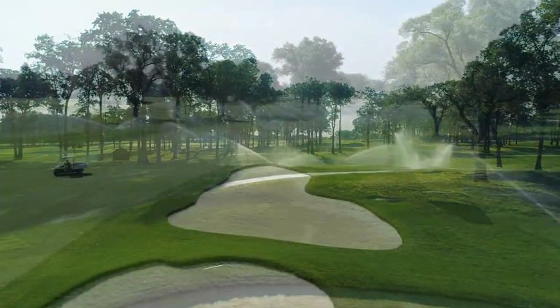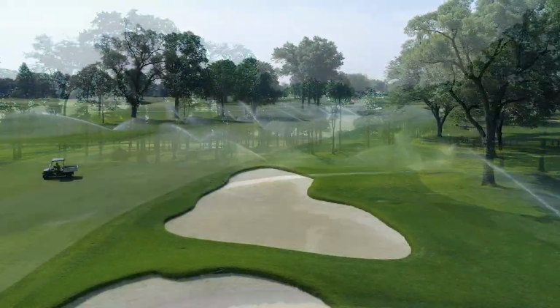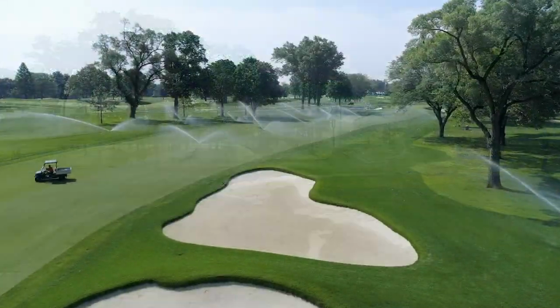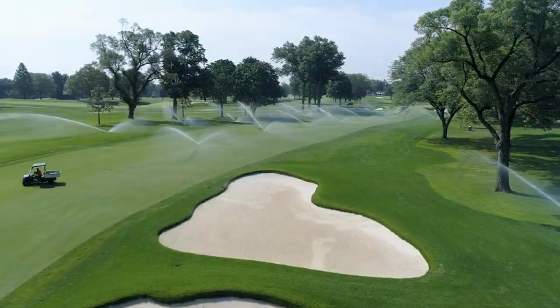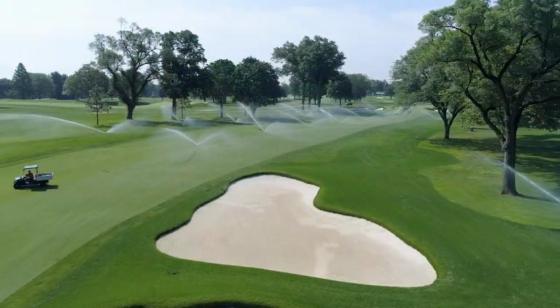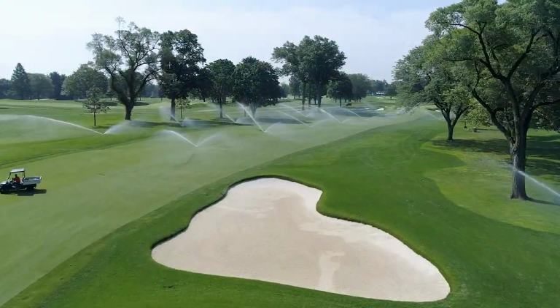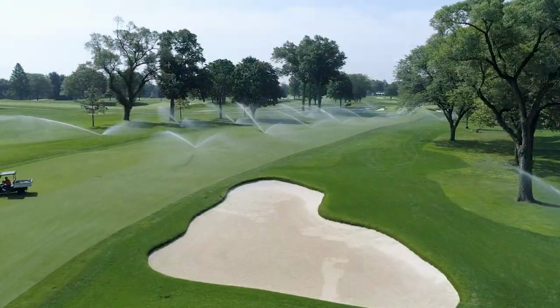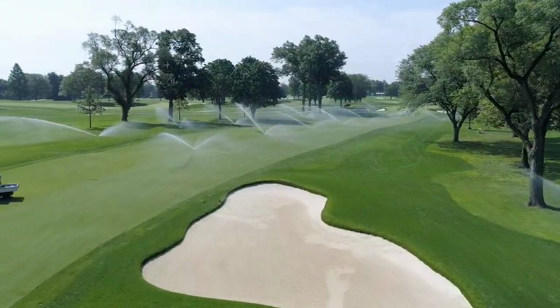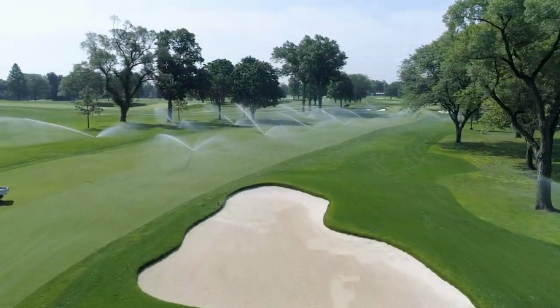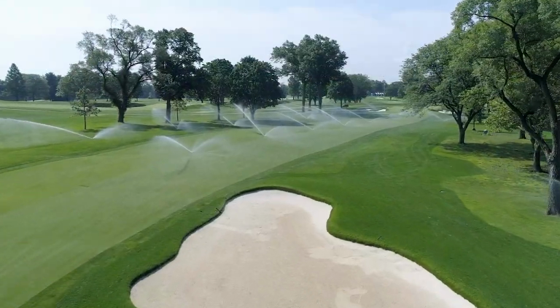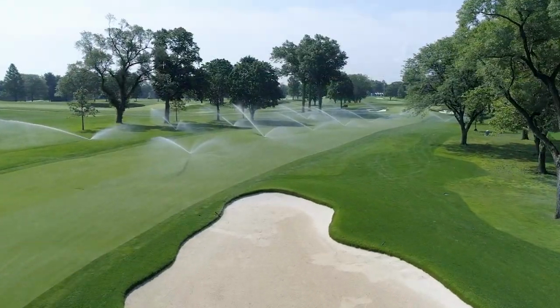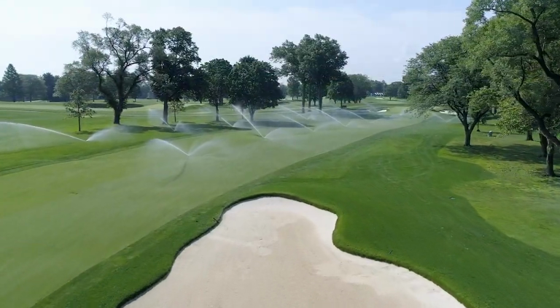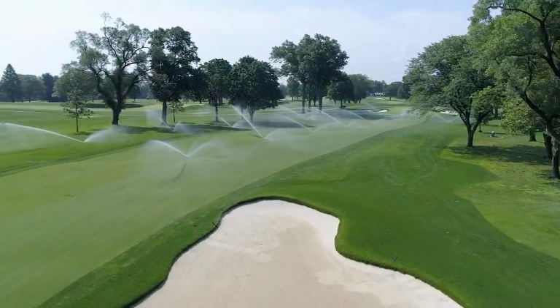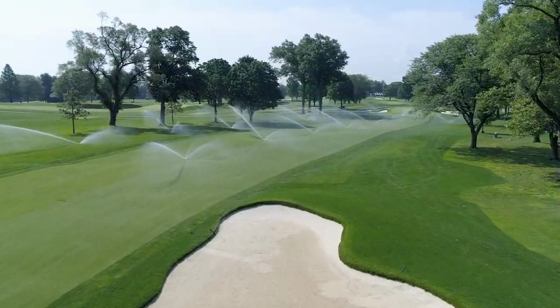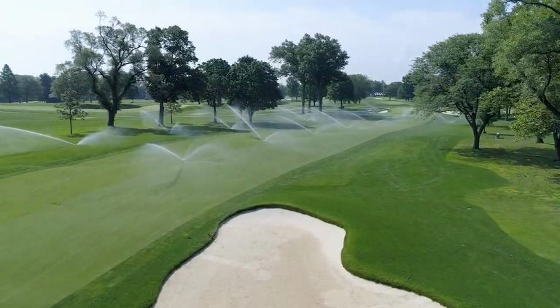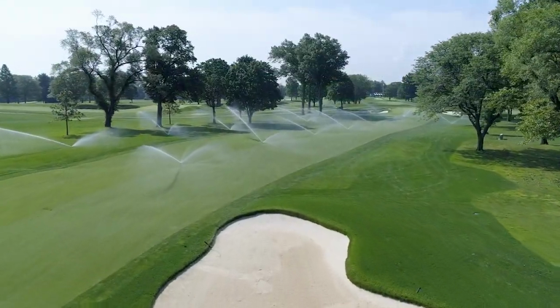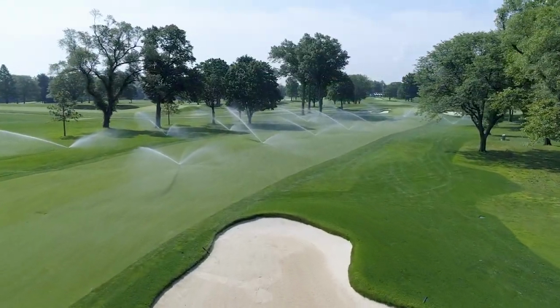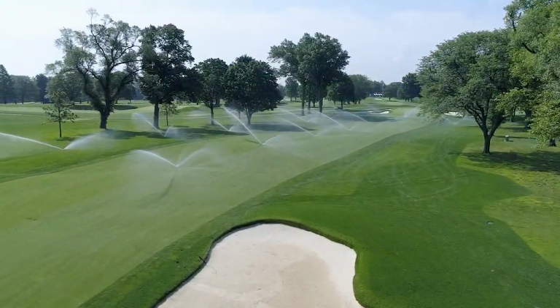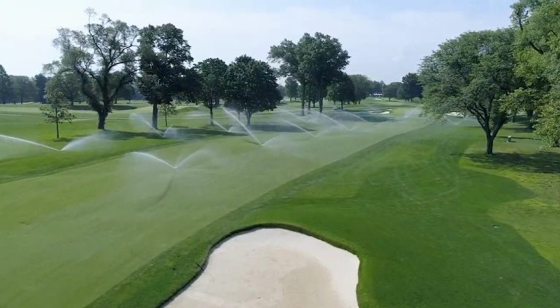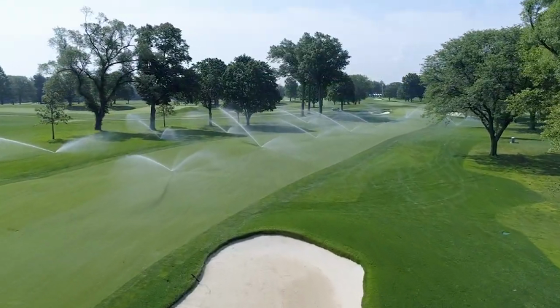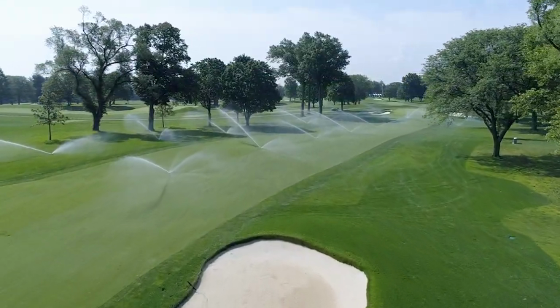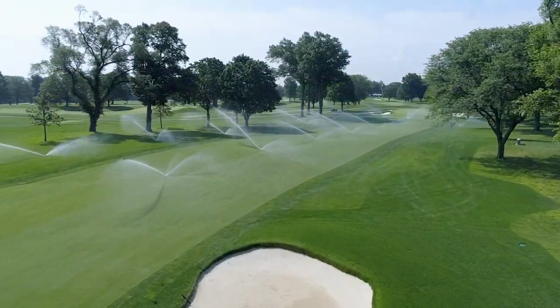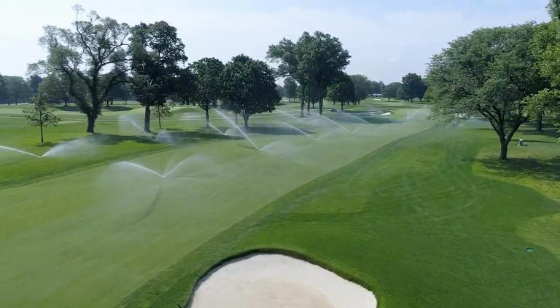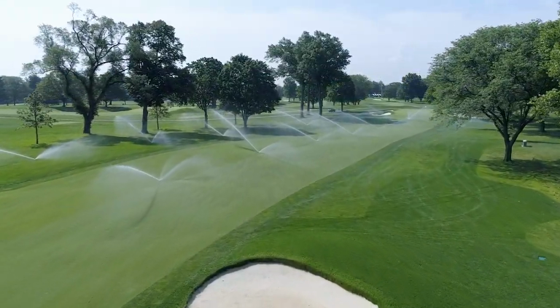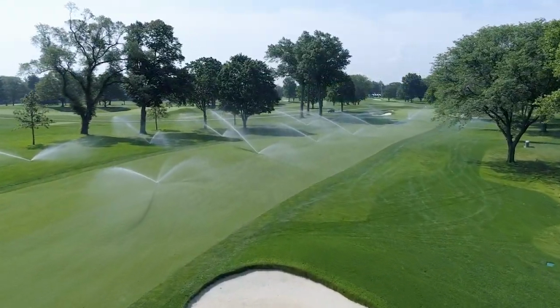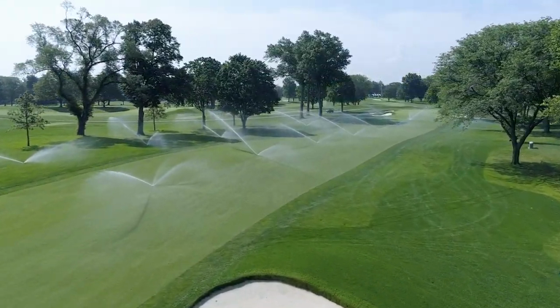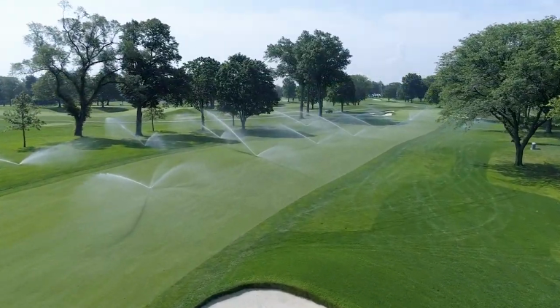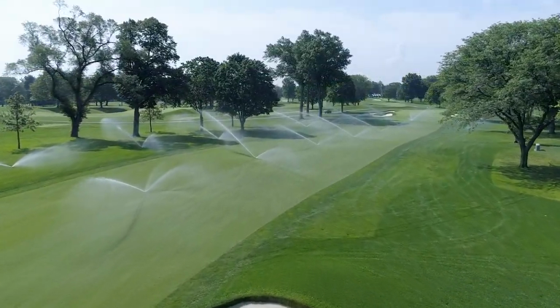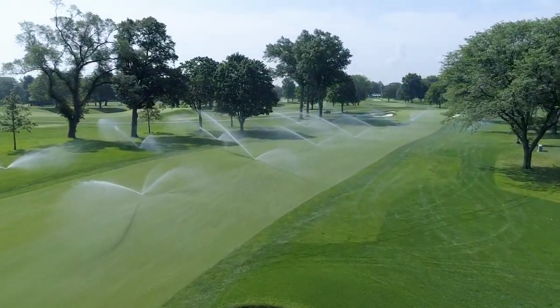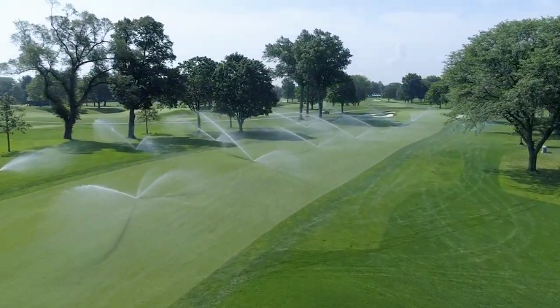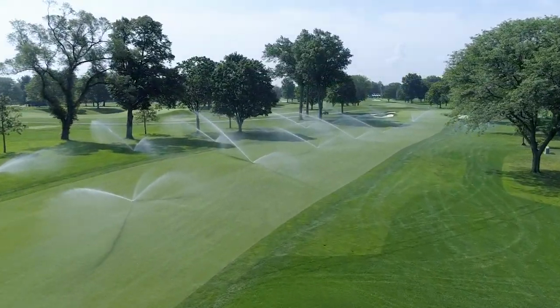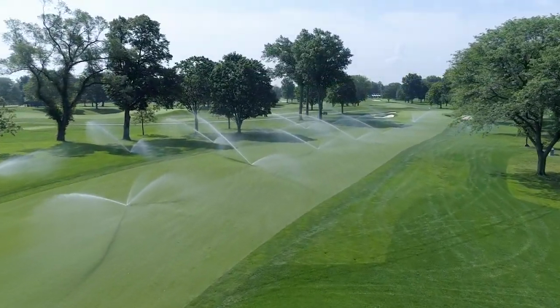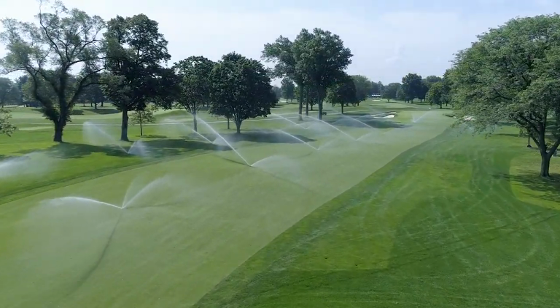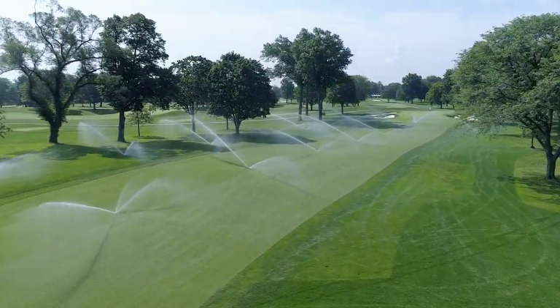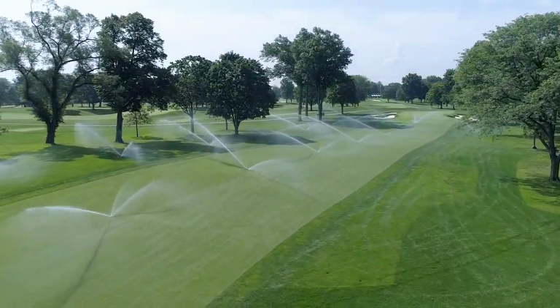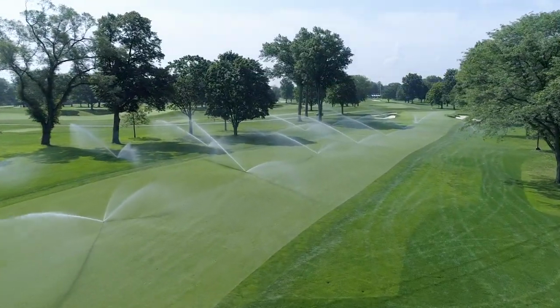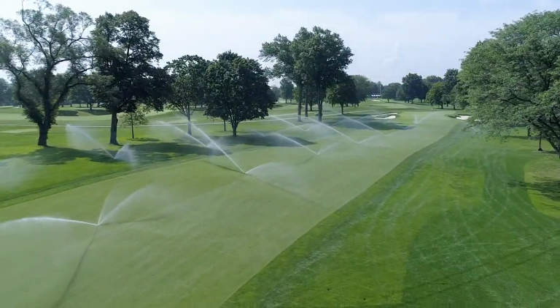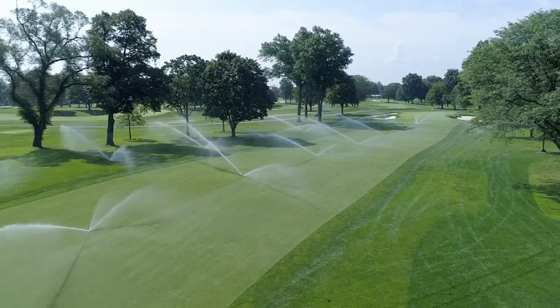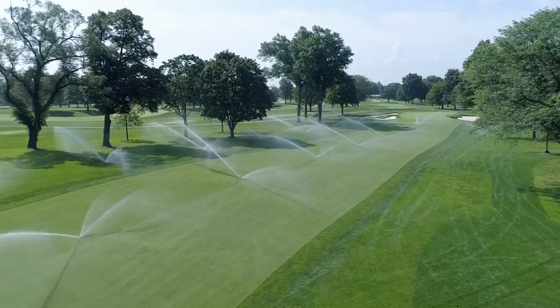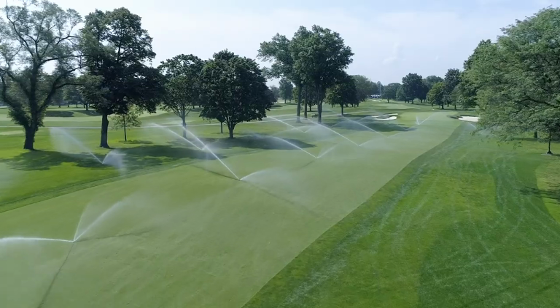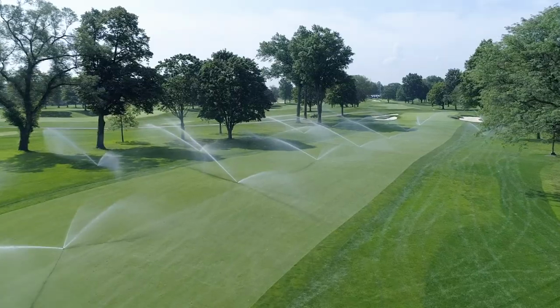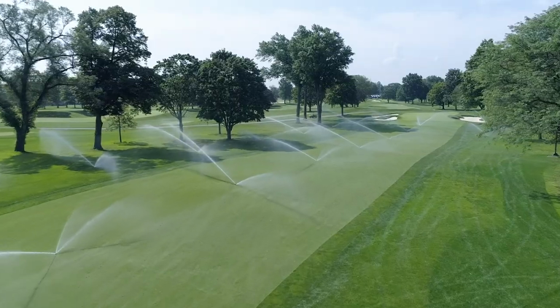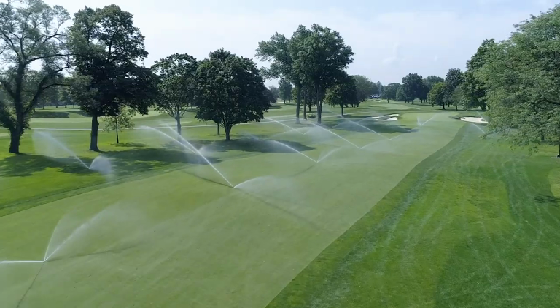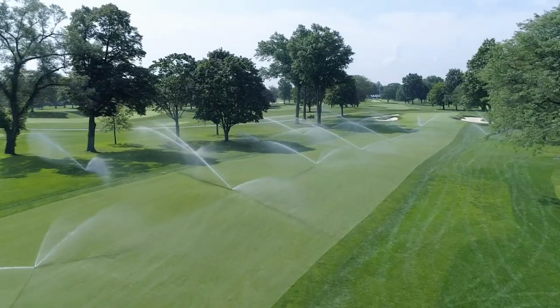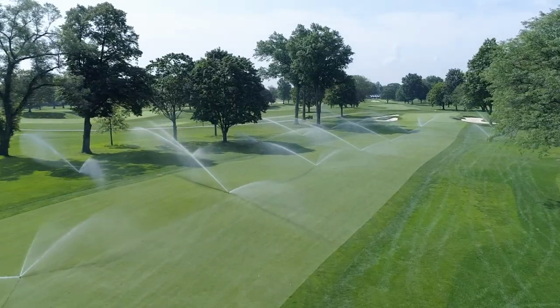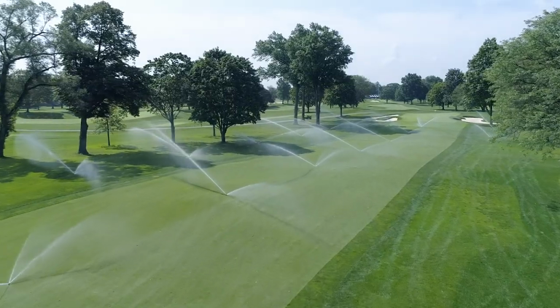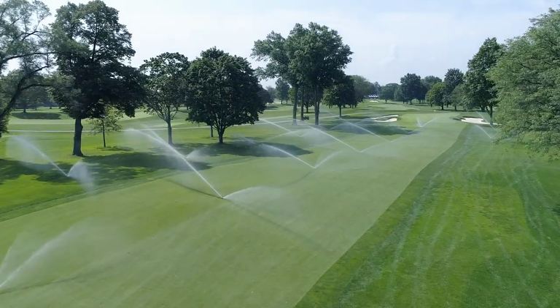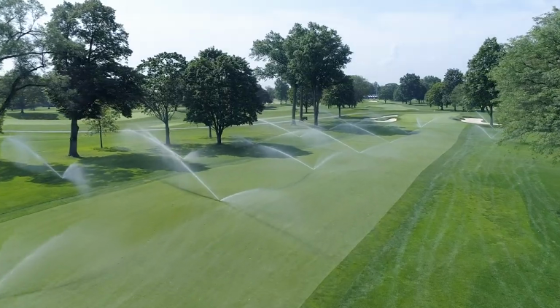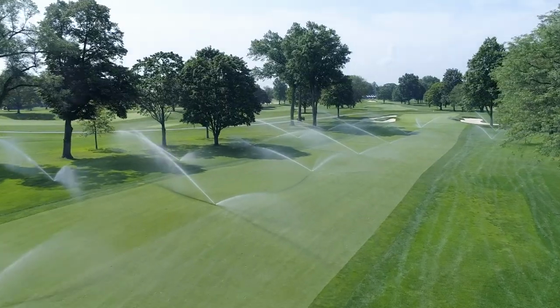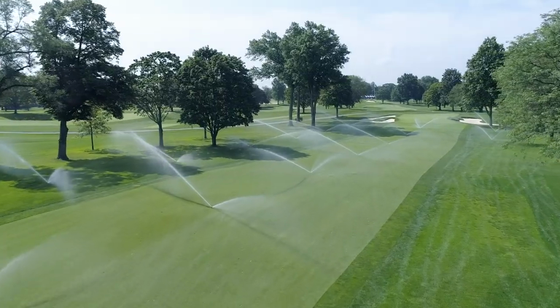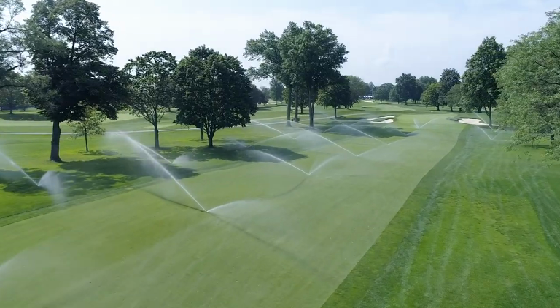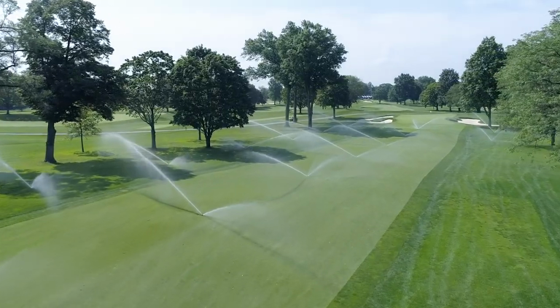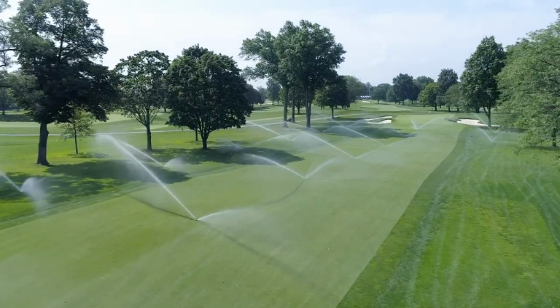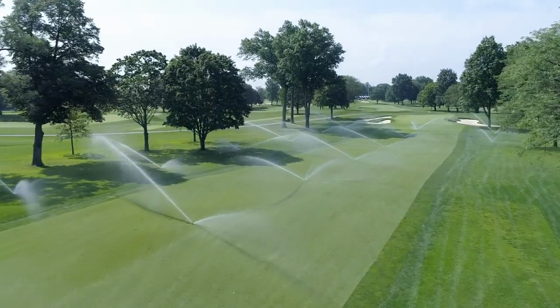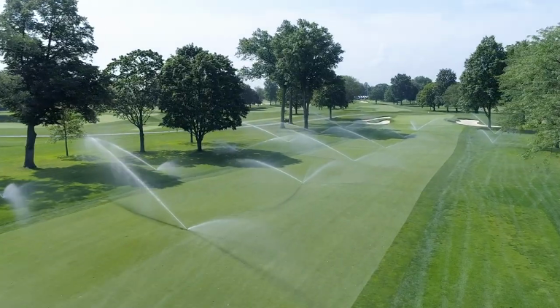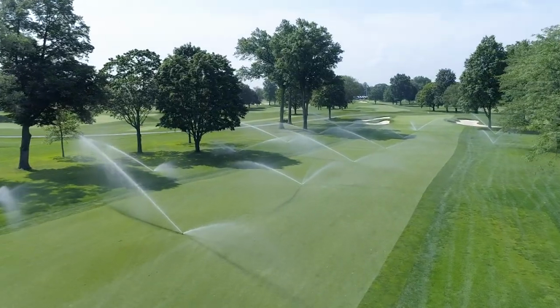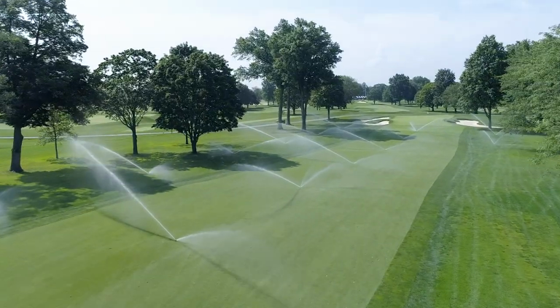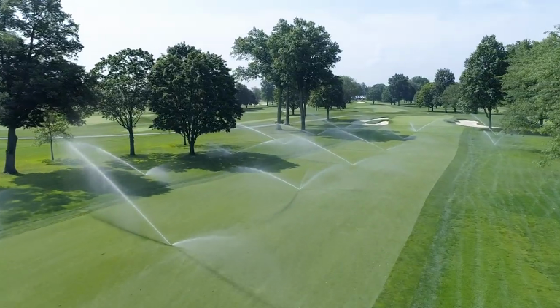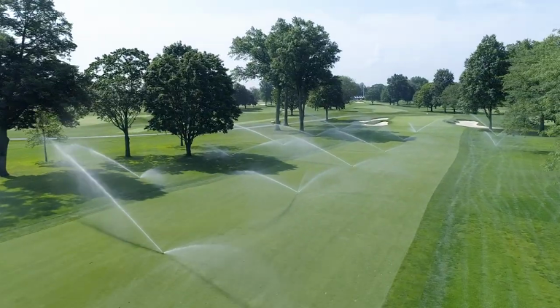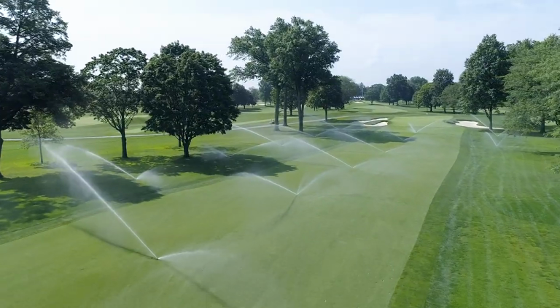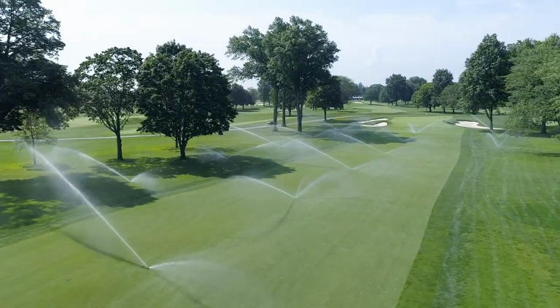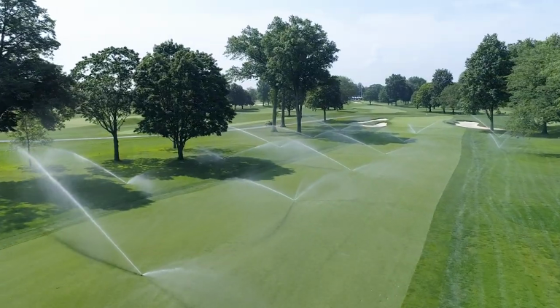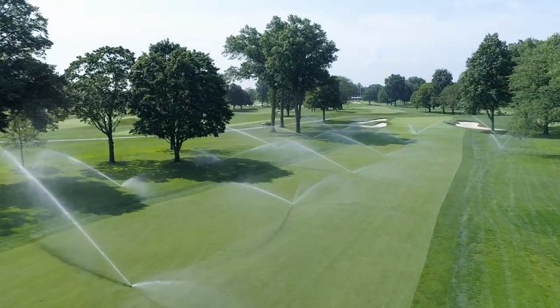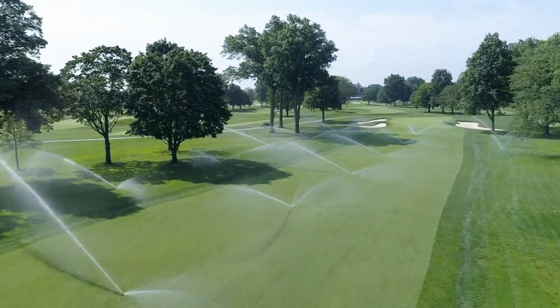I've learned more about watering since I've been here, working with the Rainbird system and learning this property, than I did in the first 20 years of my career.